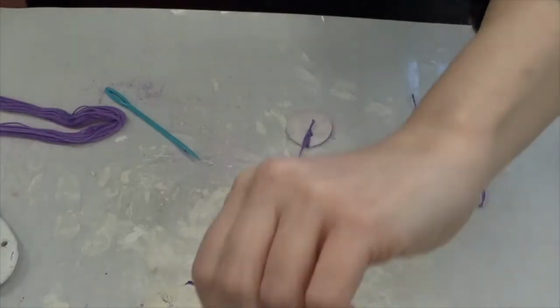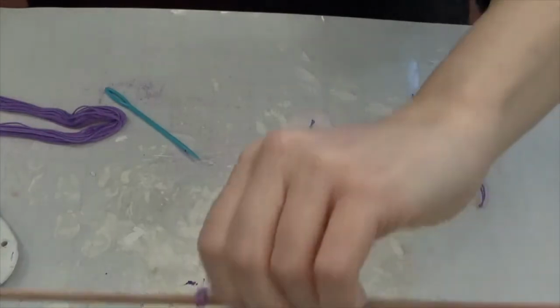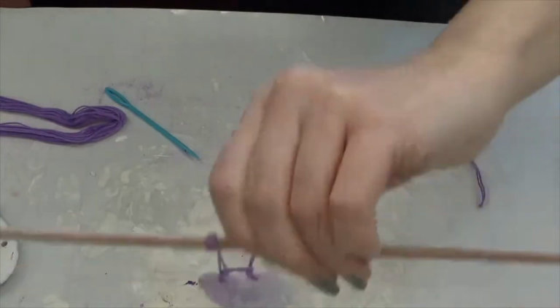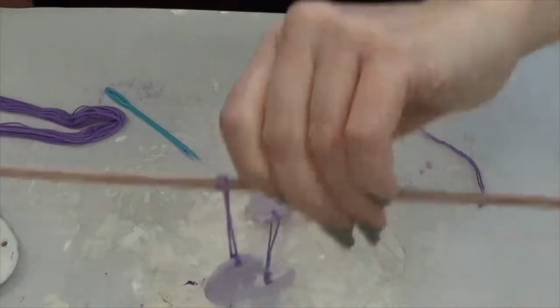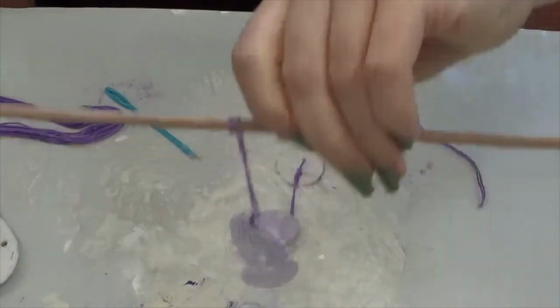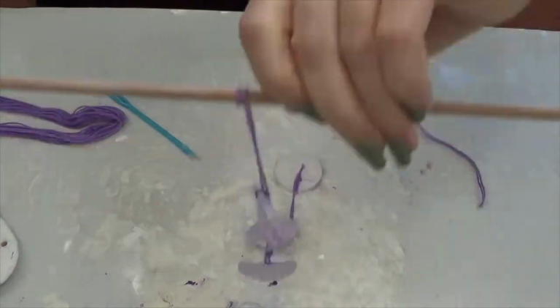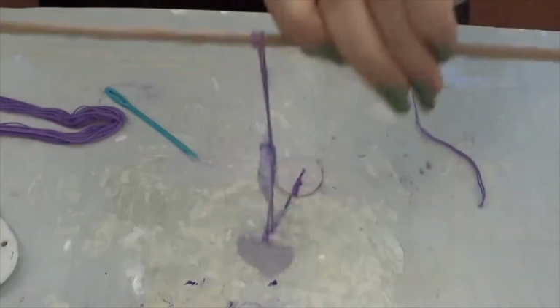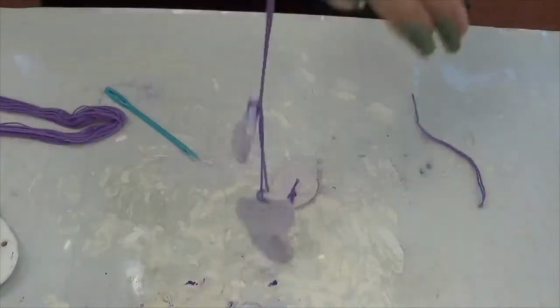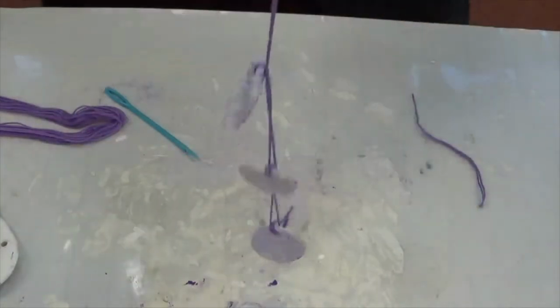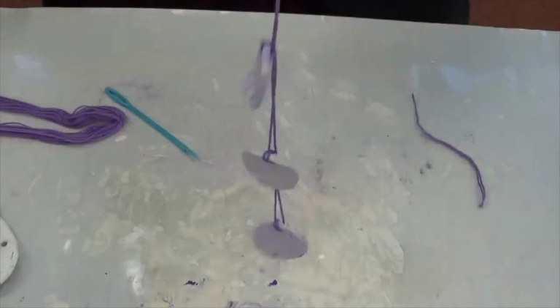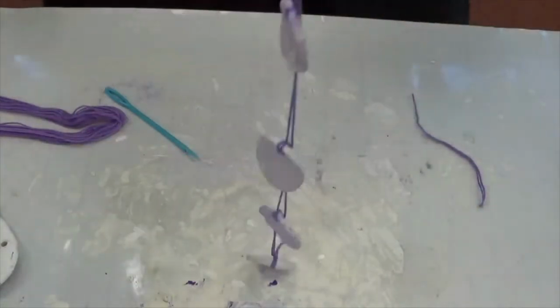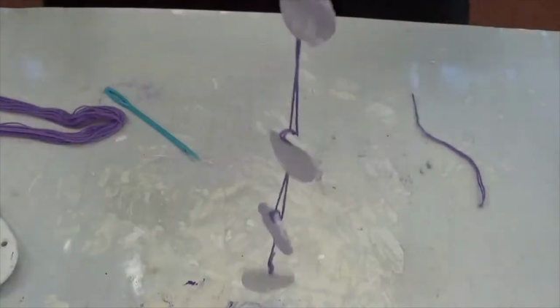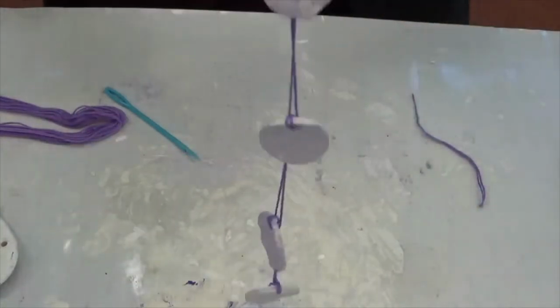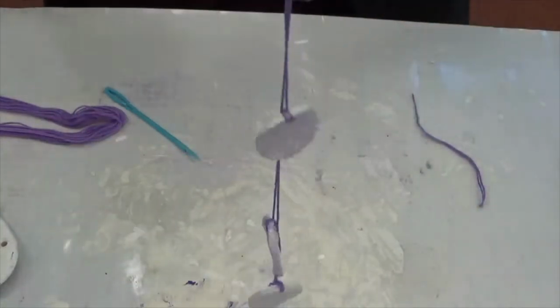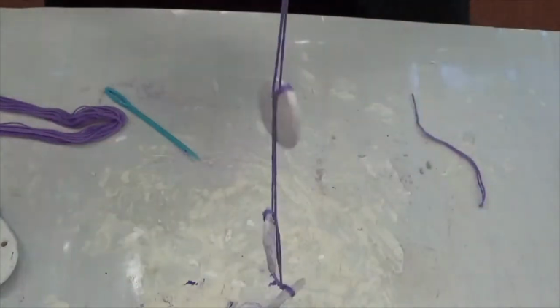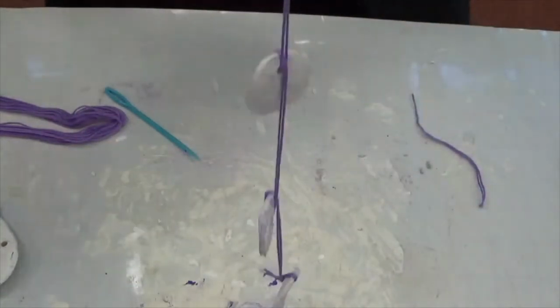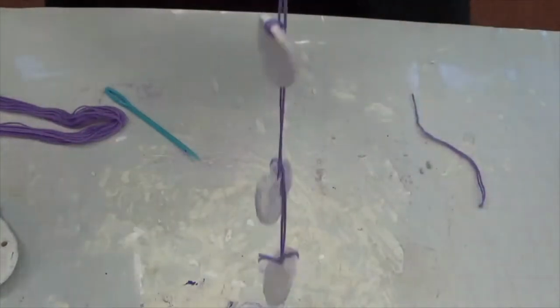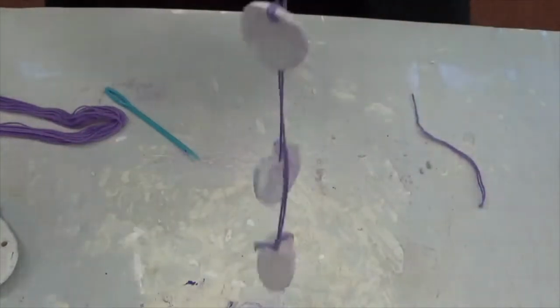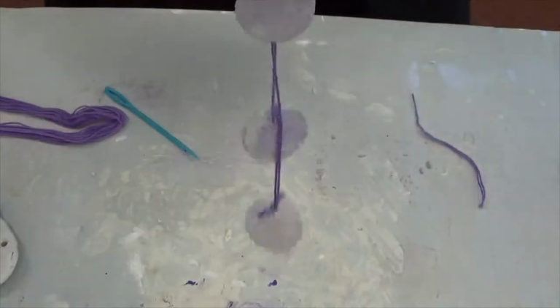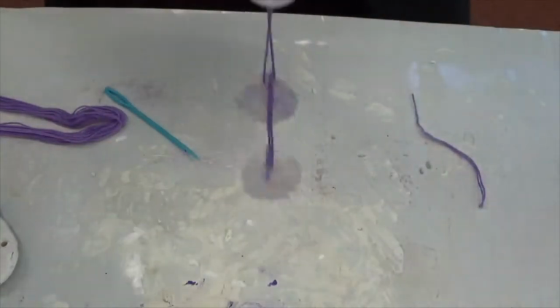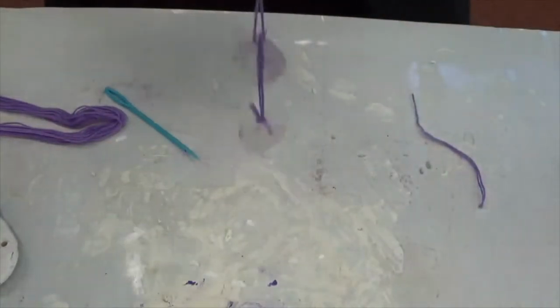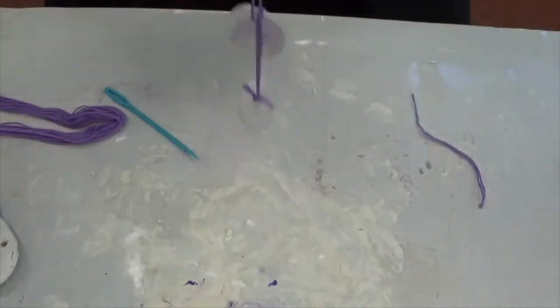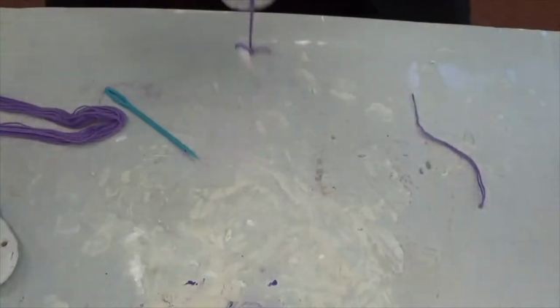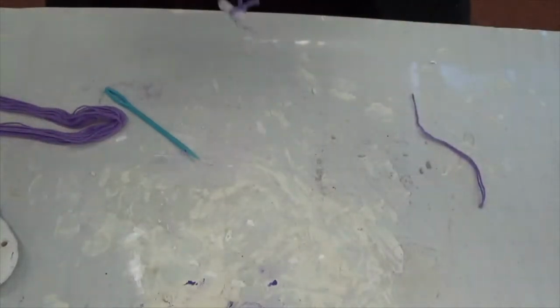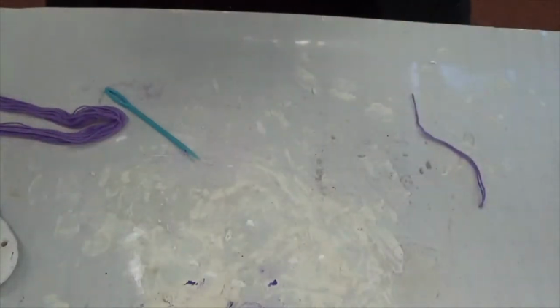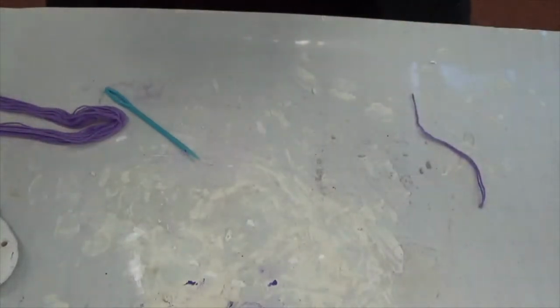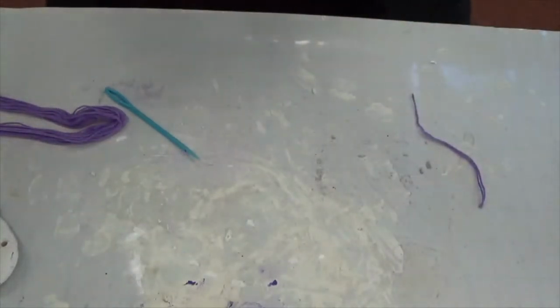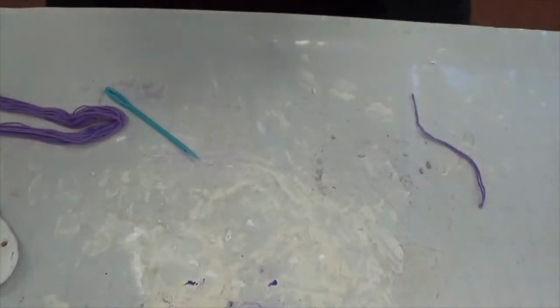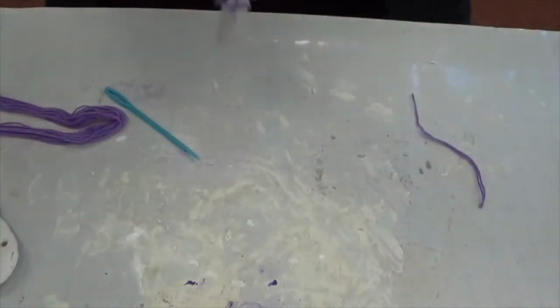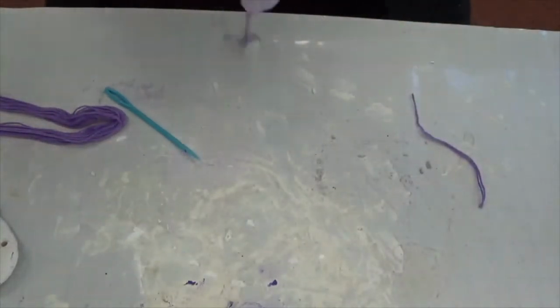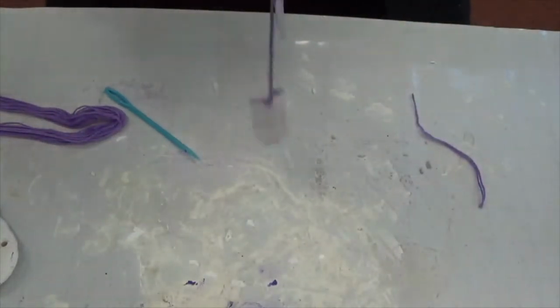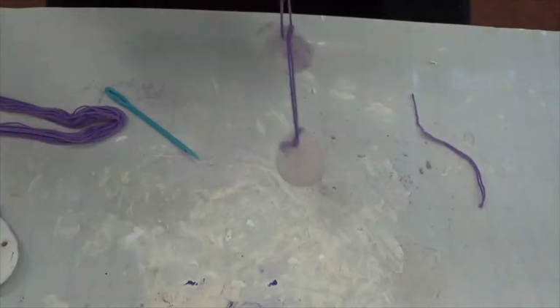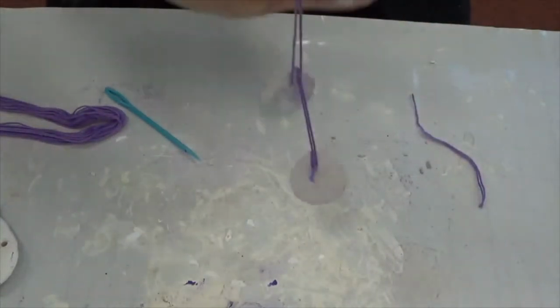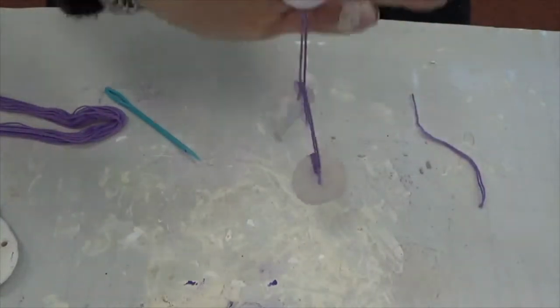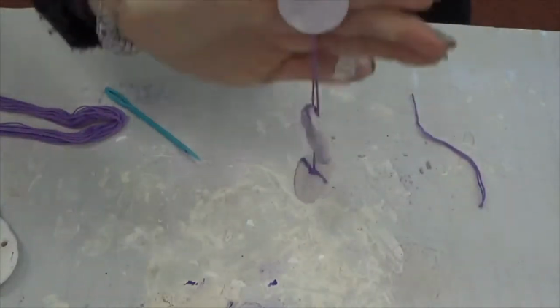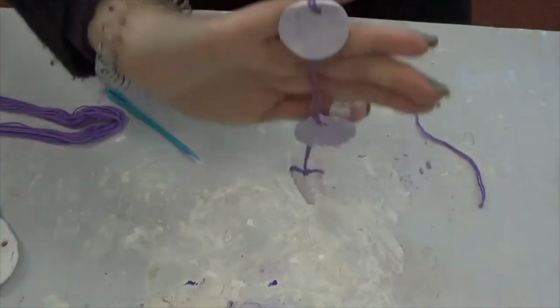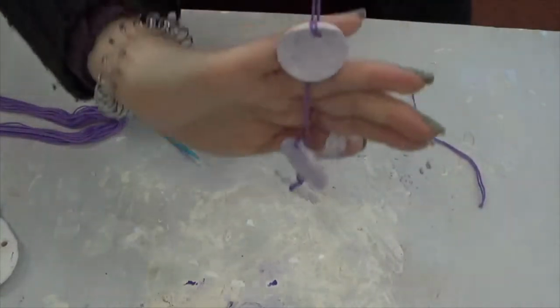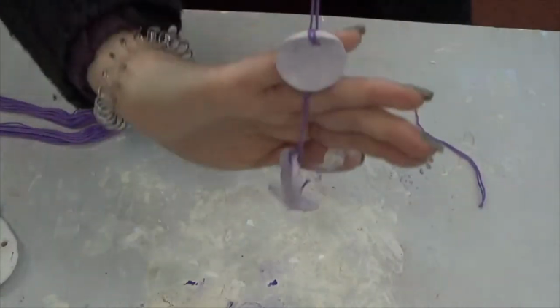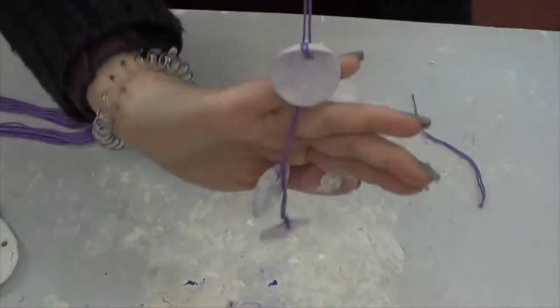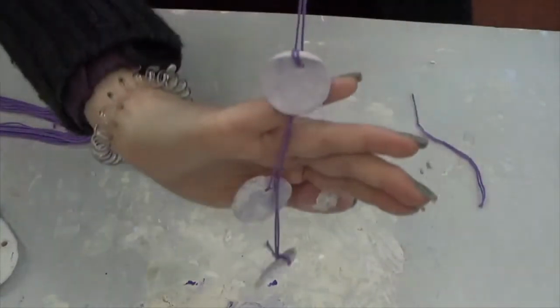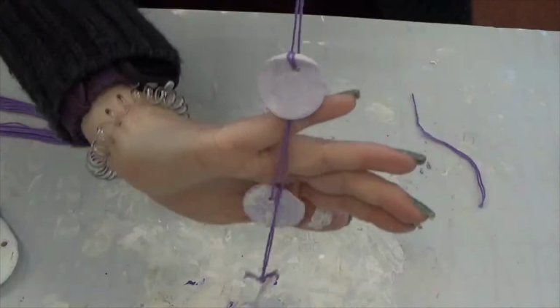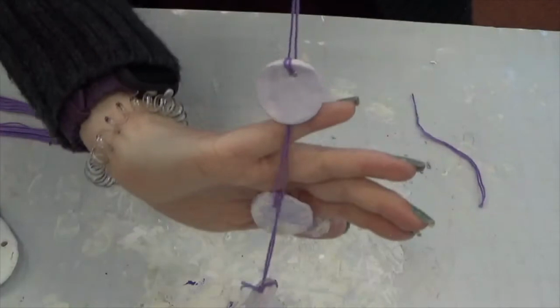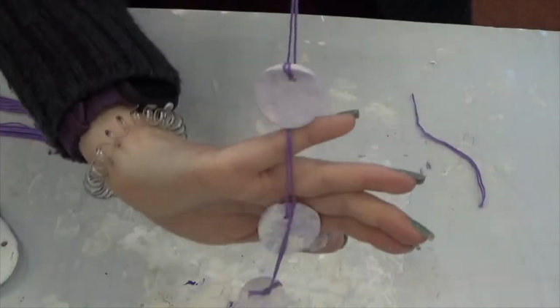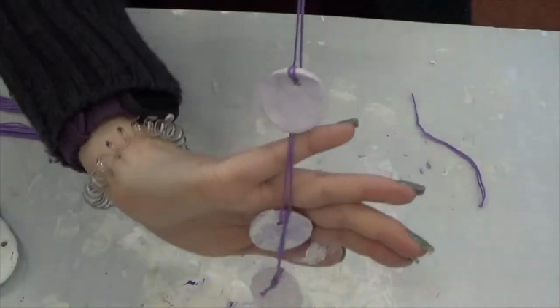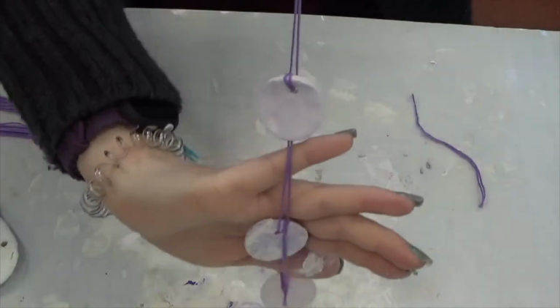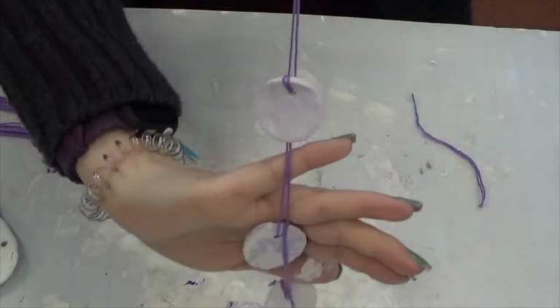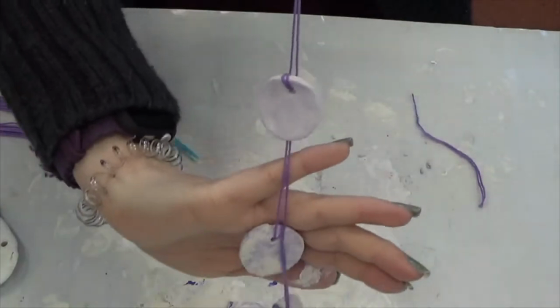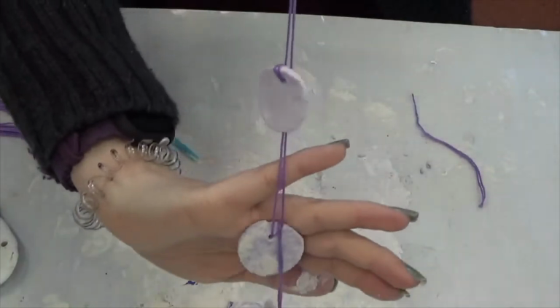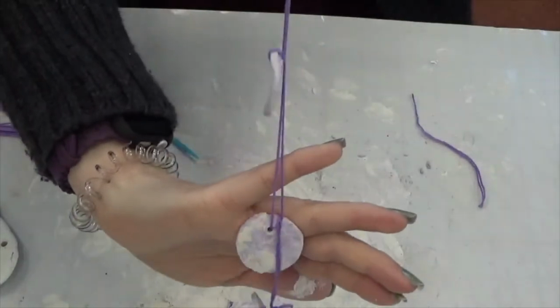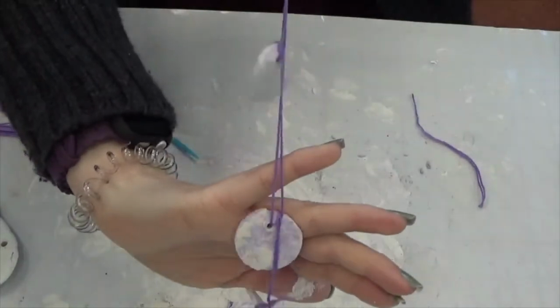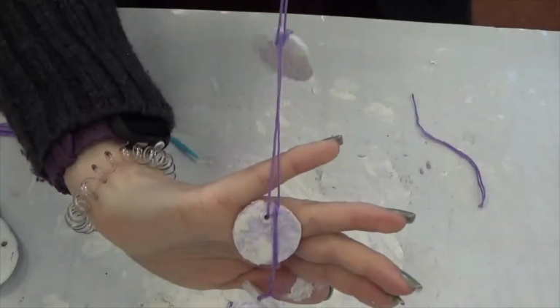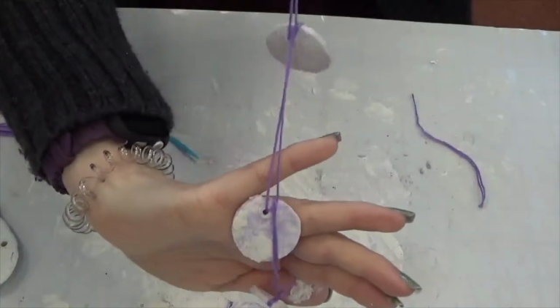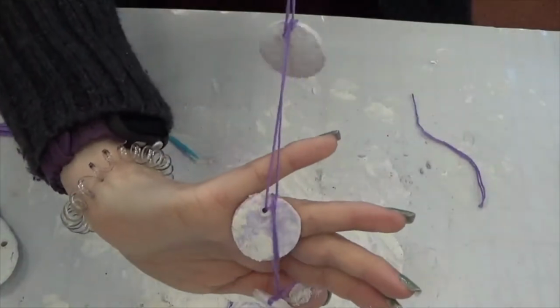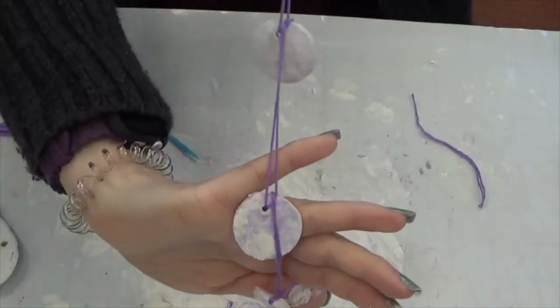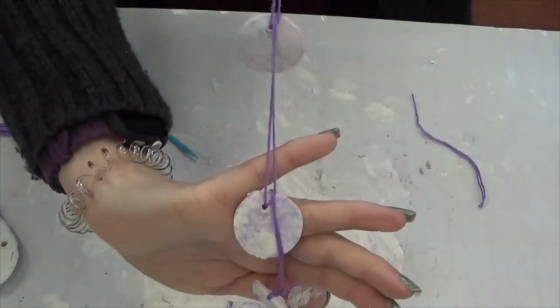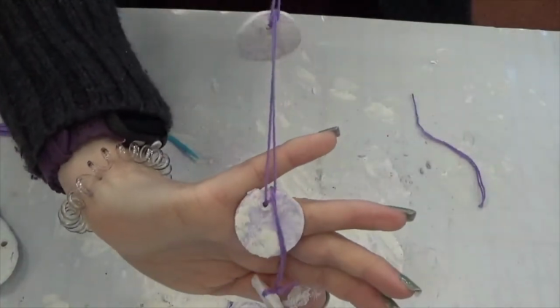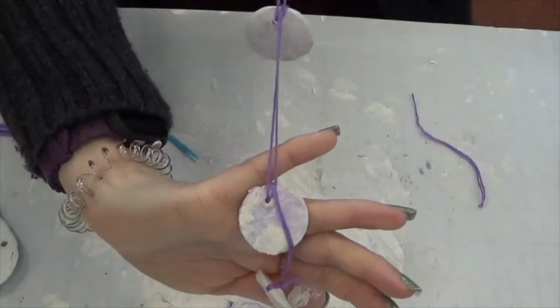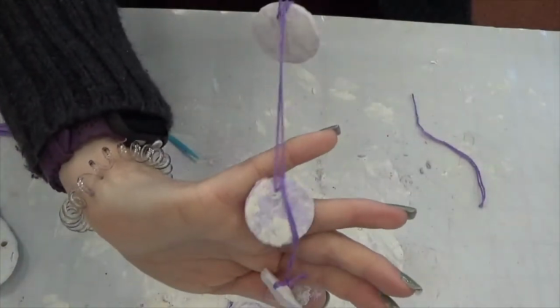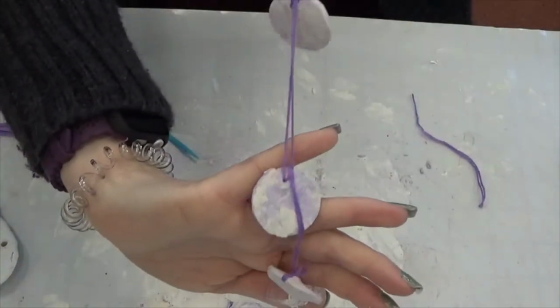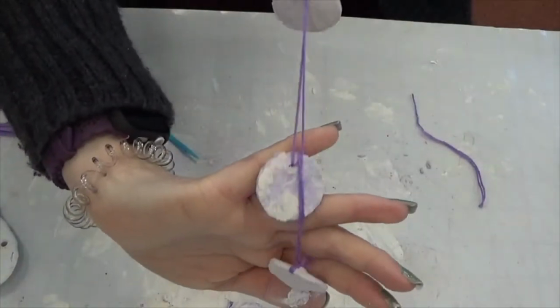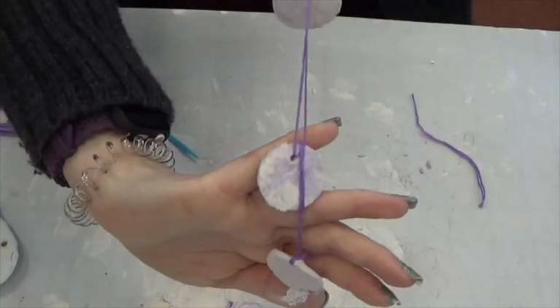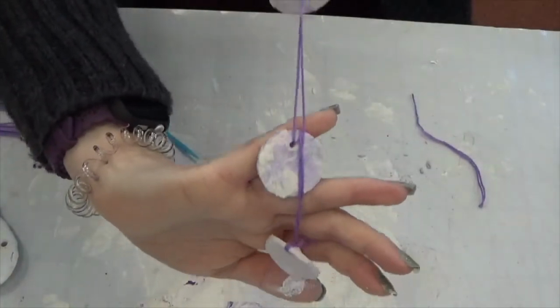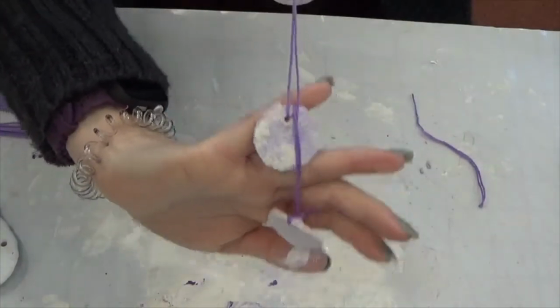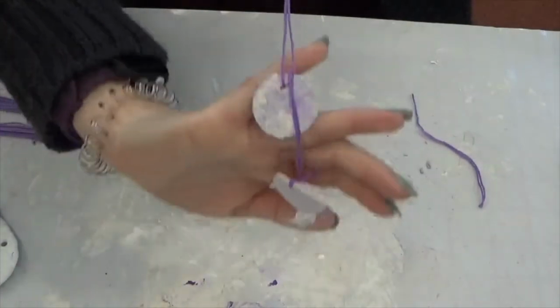And so there you go — that's what it's going to look like. Imagine it with lots of different colors or shapes, however many strands you would like.